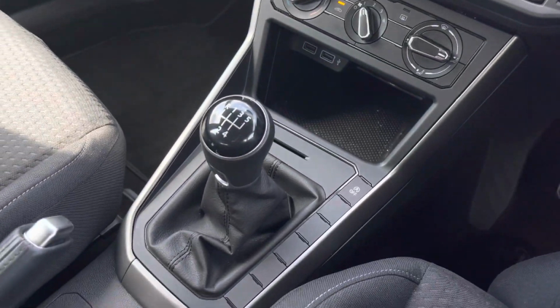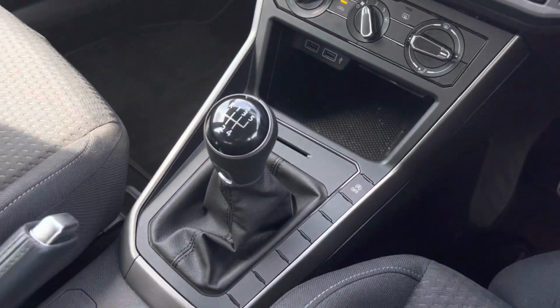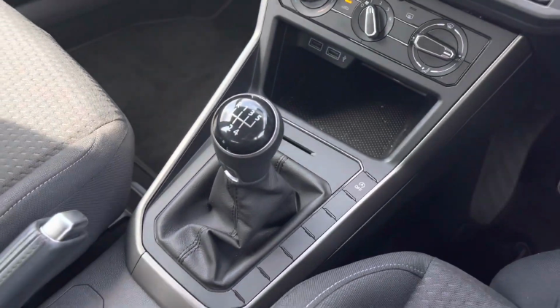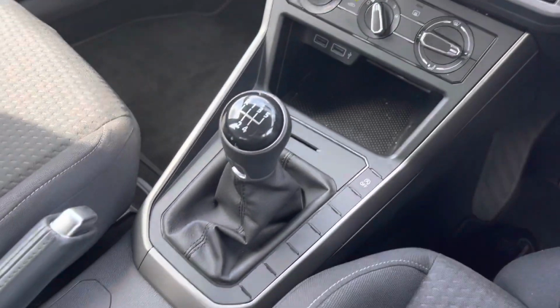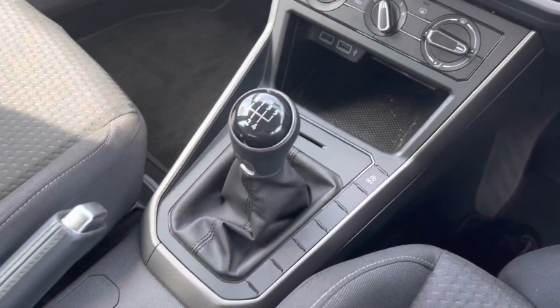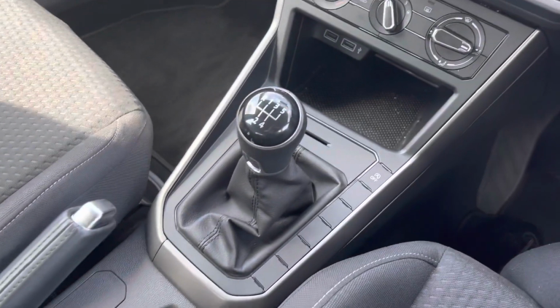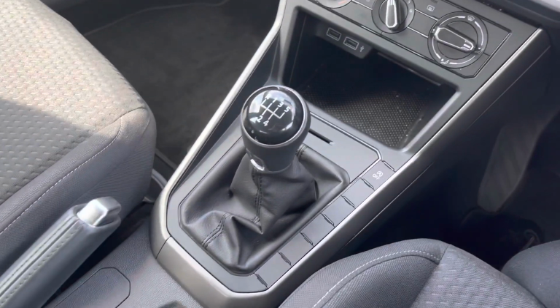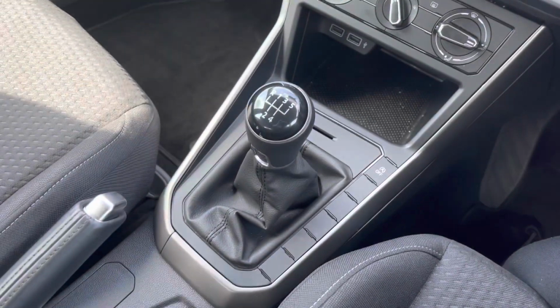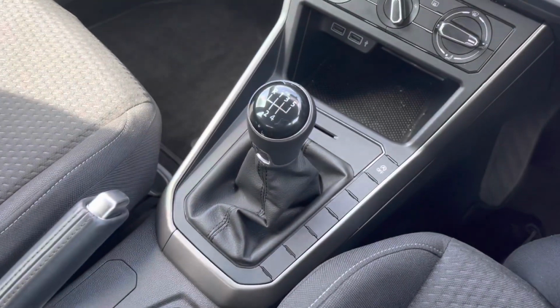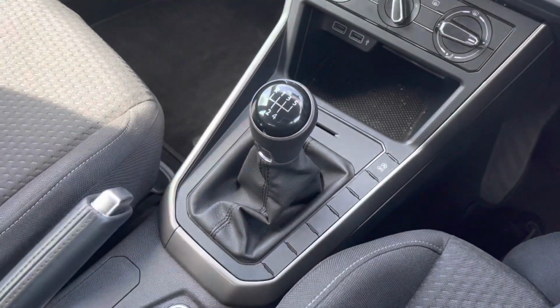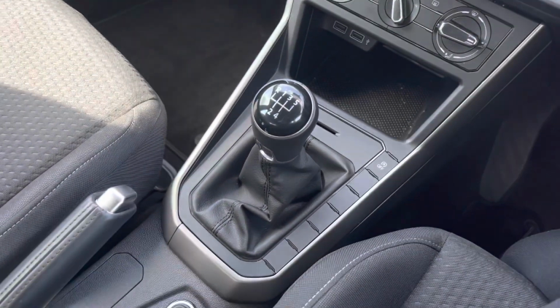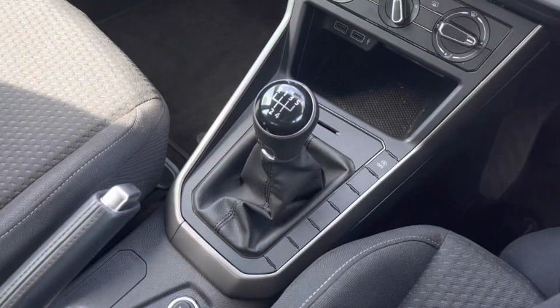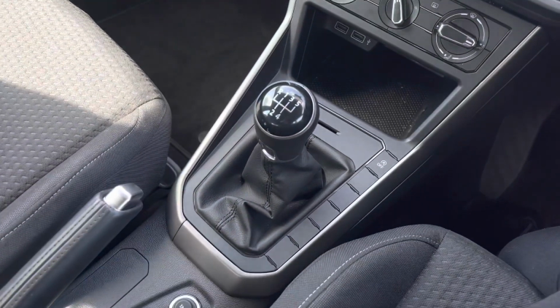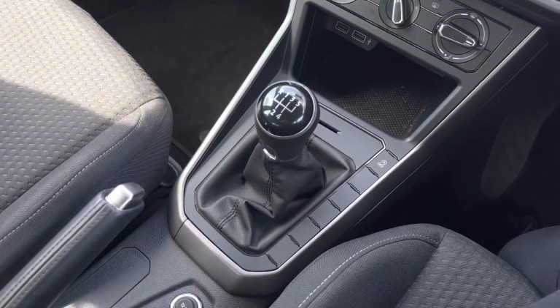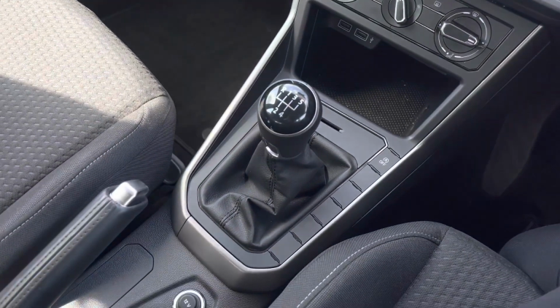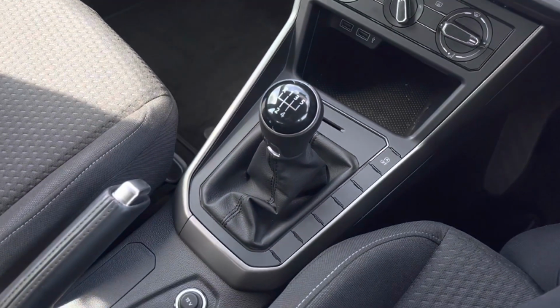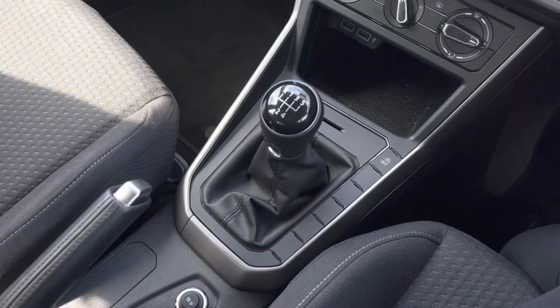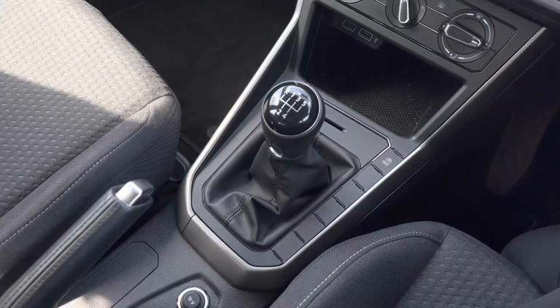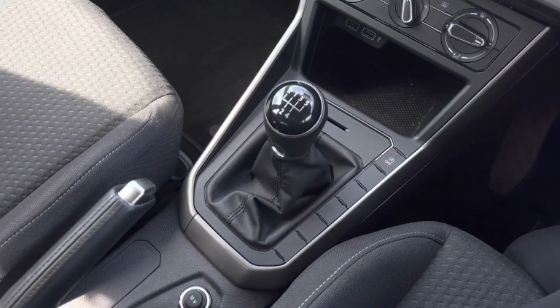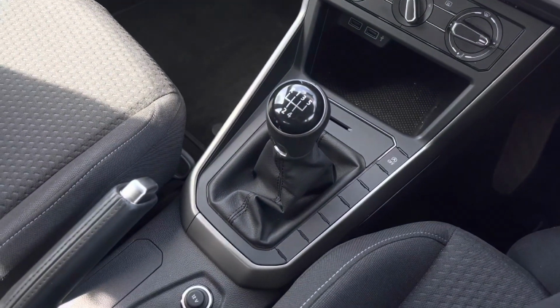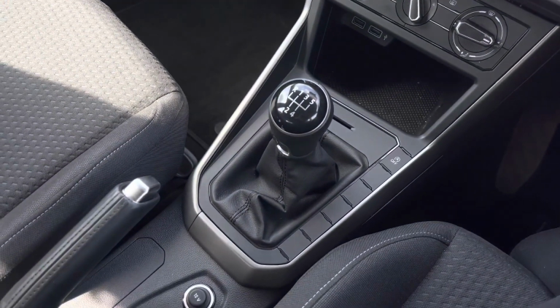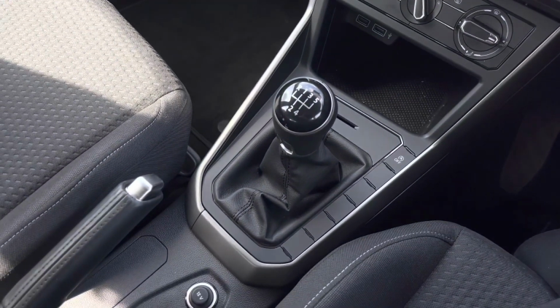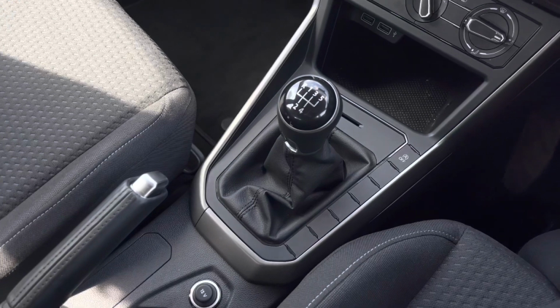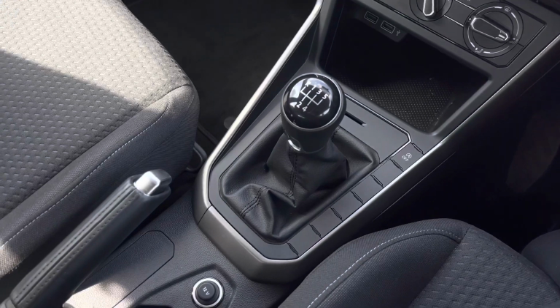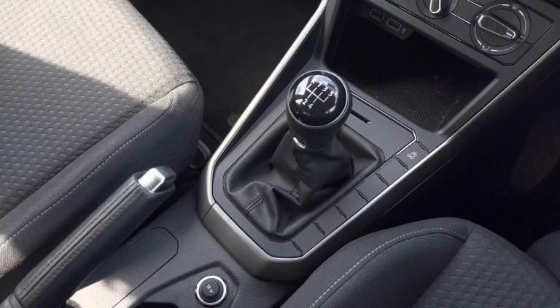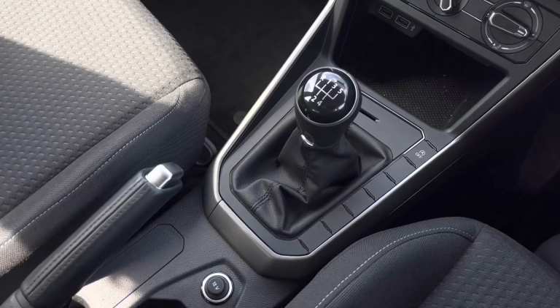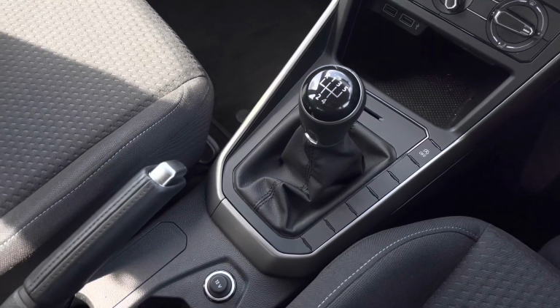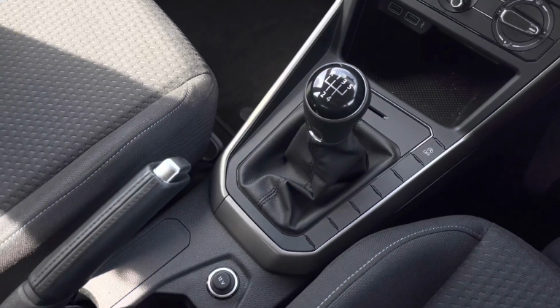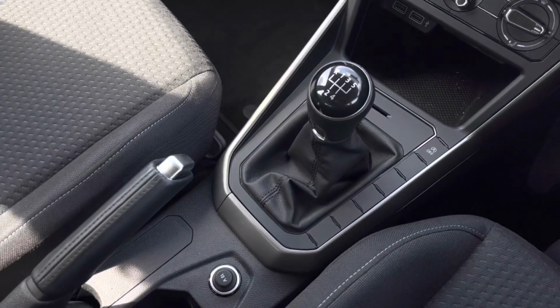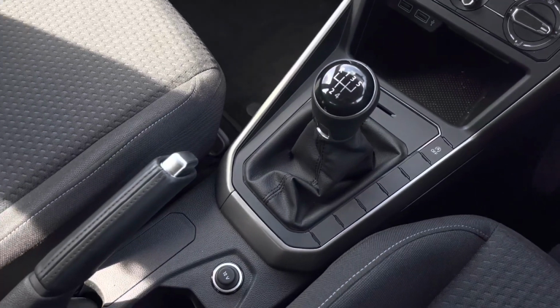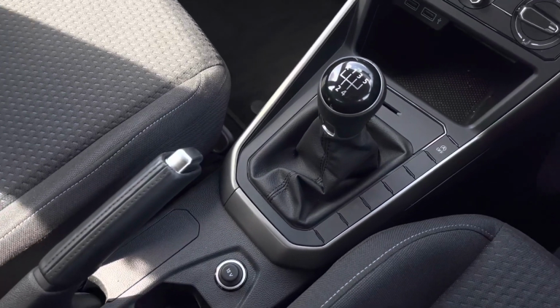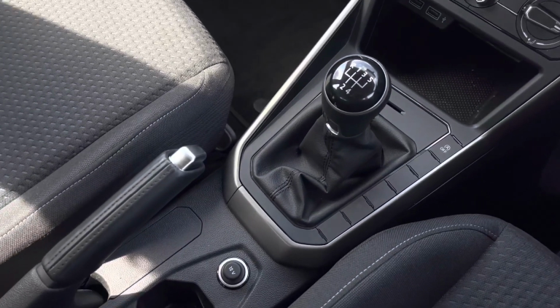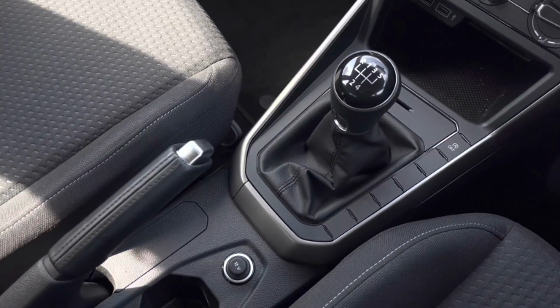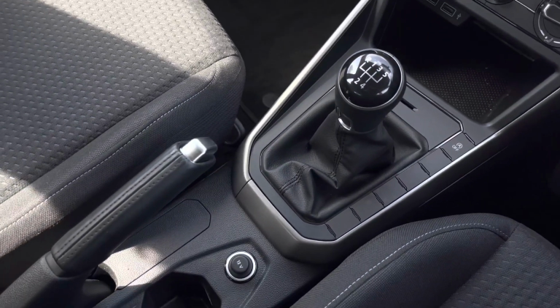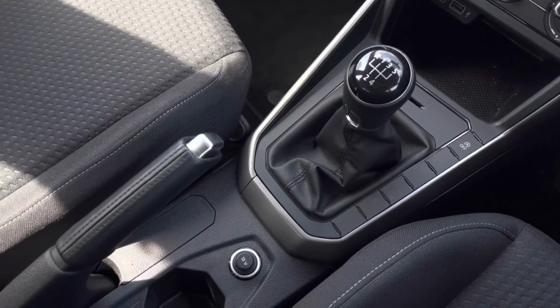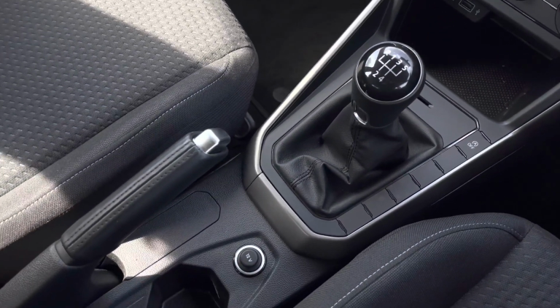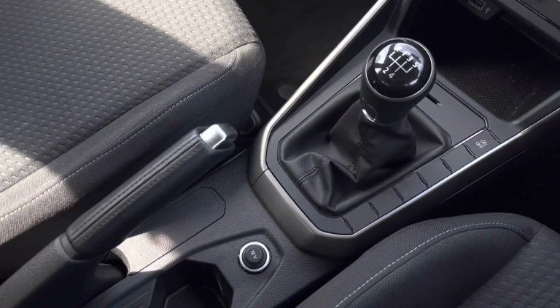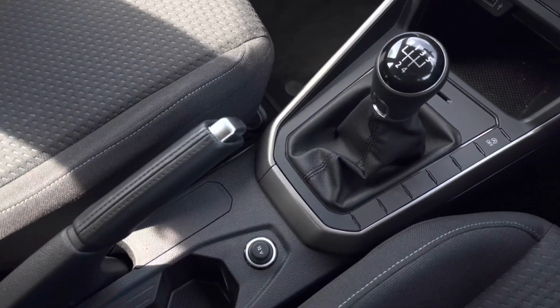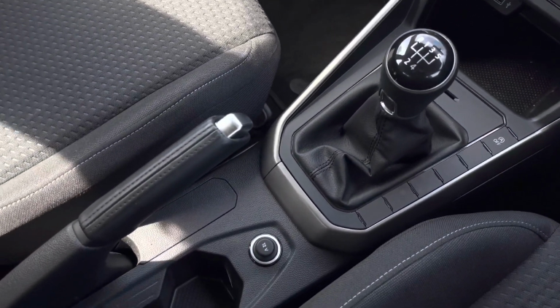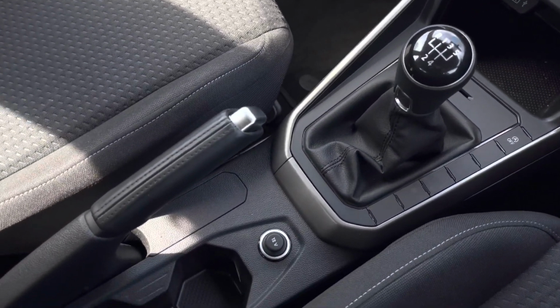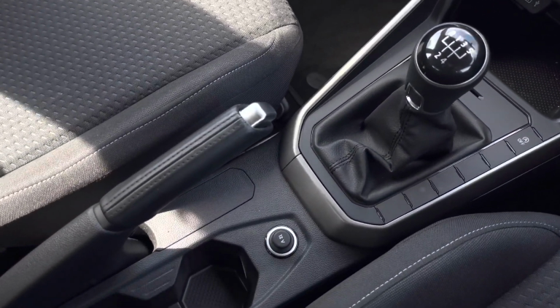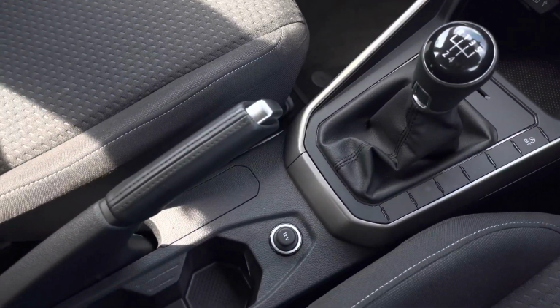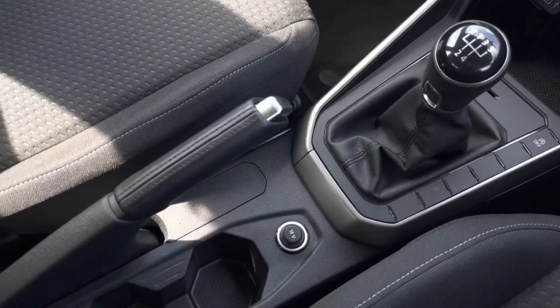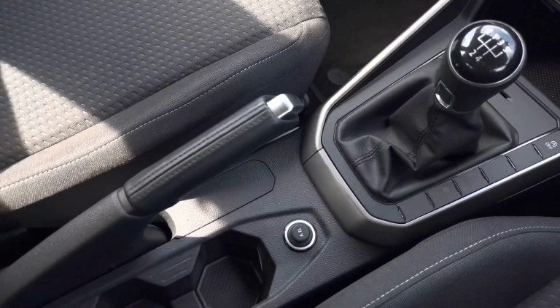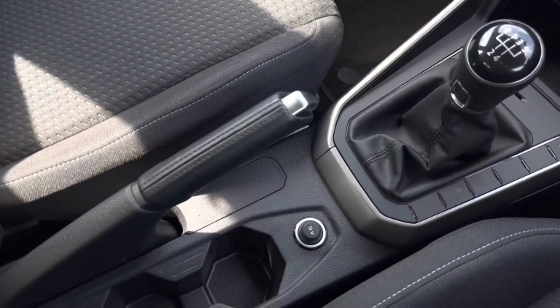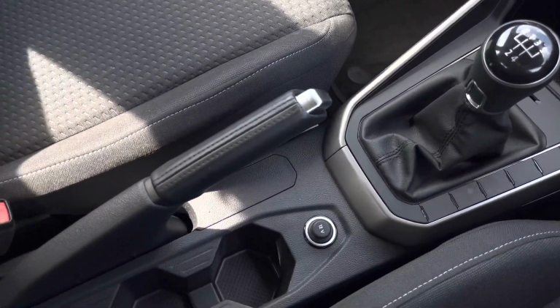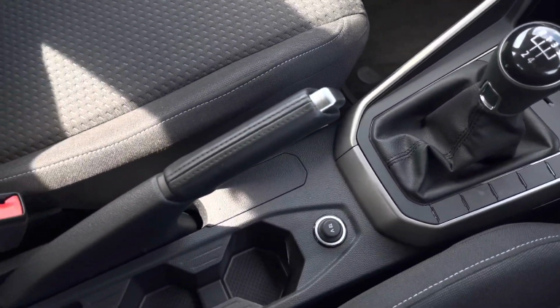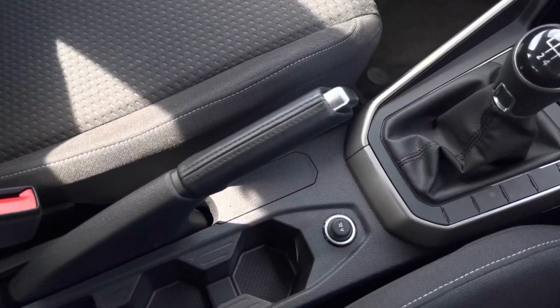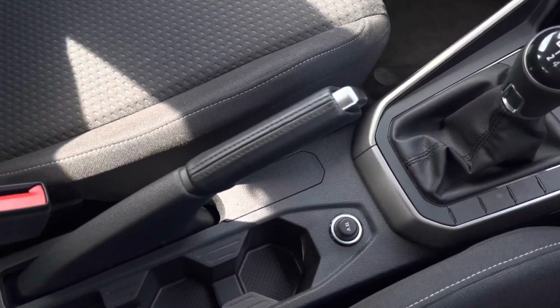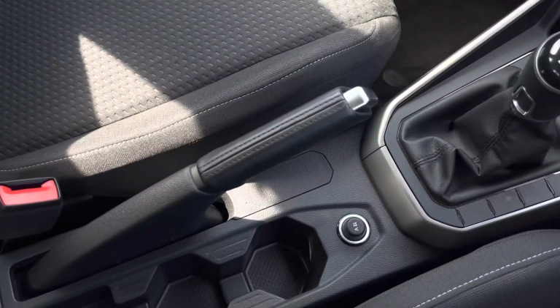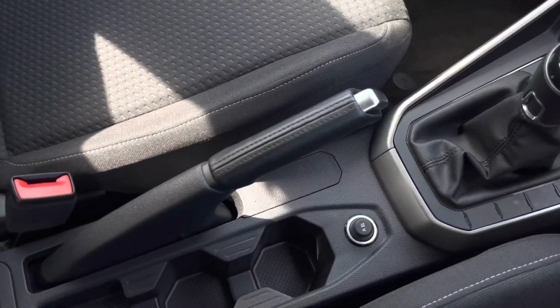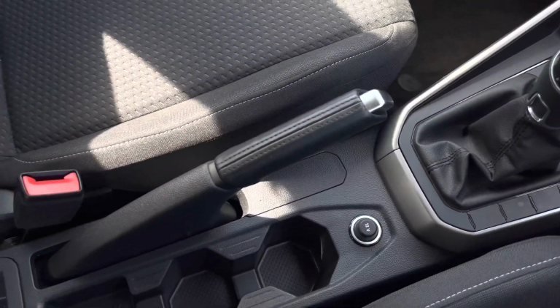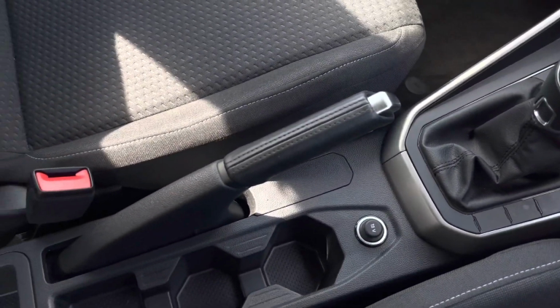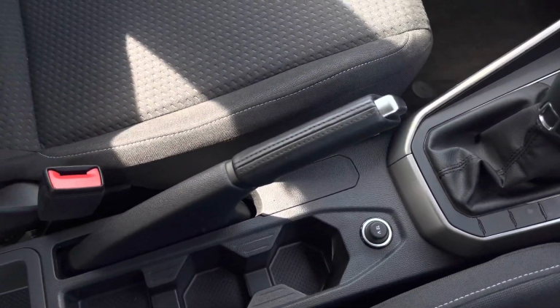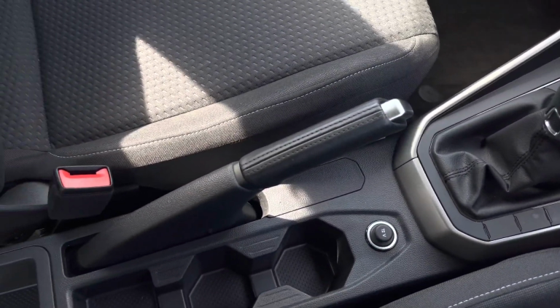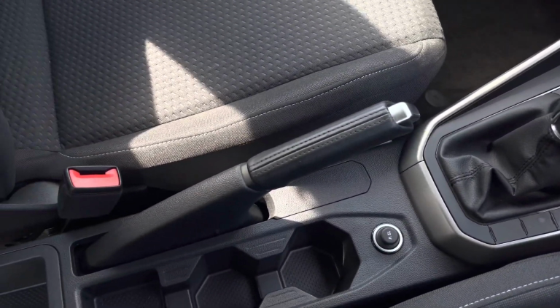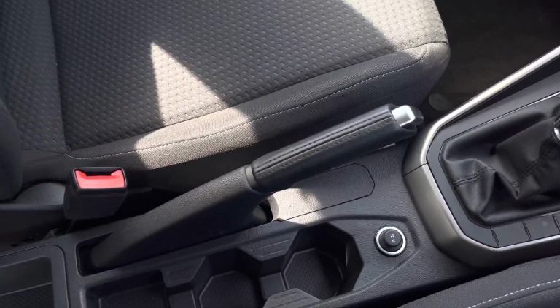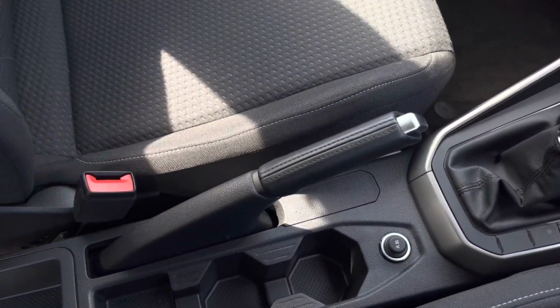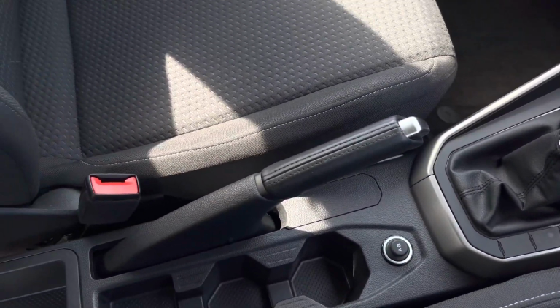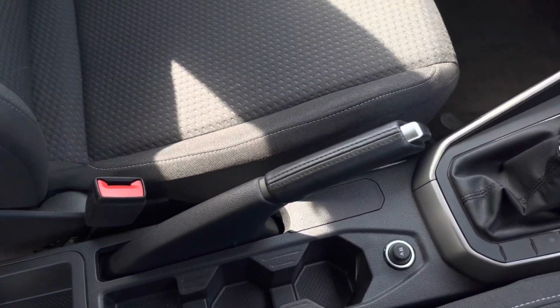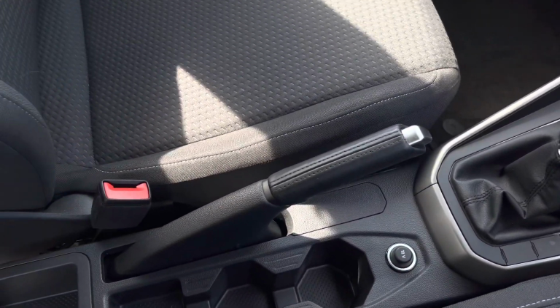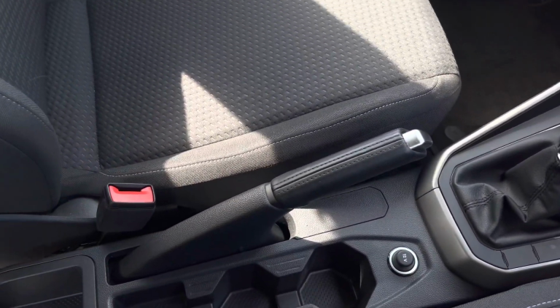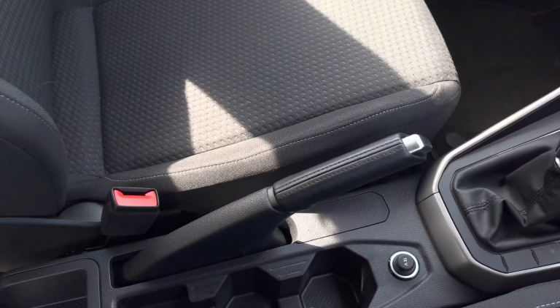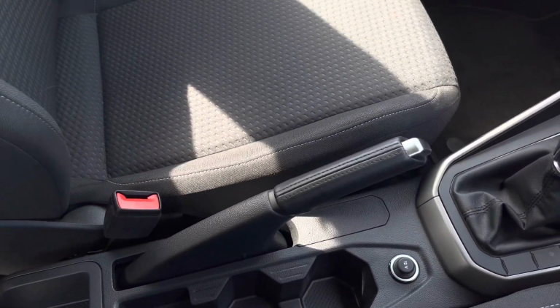There is a storage compartment suitable for items such as your phone, followed by your manual gearbox, manual handbrake, and some handy cup holders.